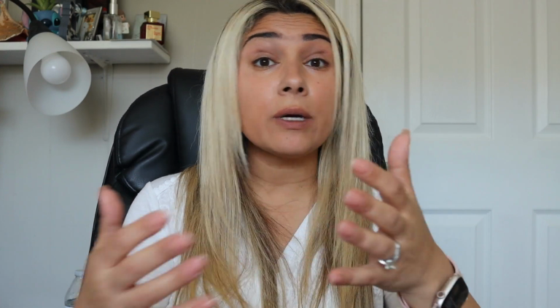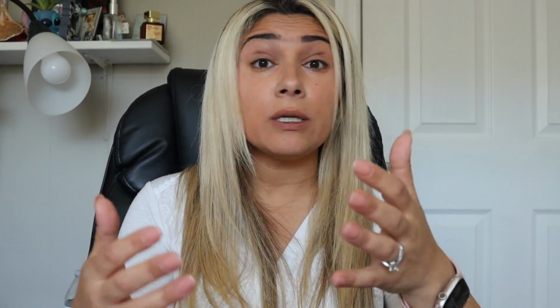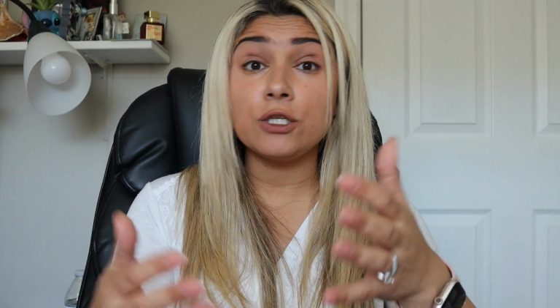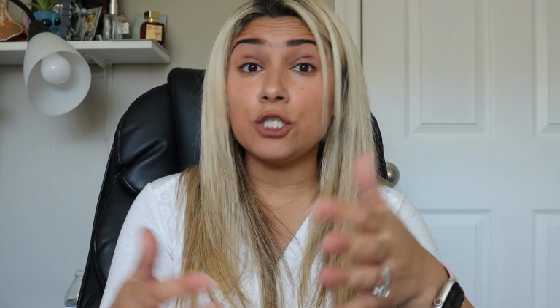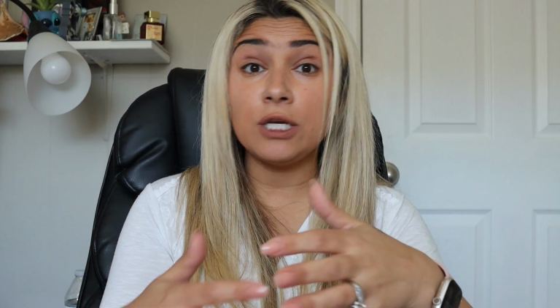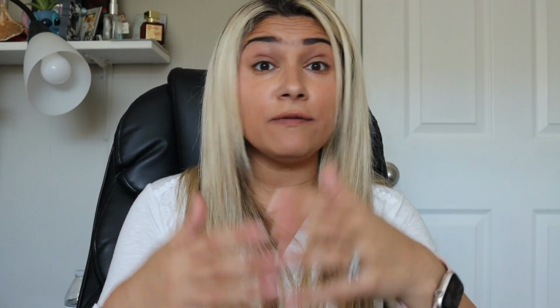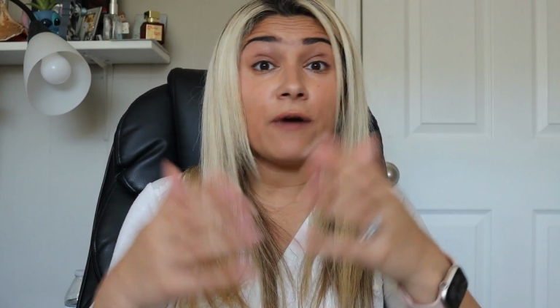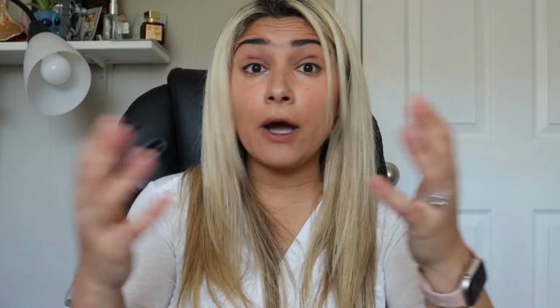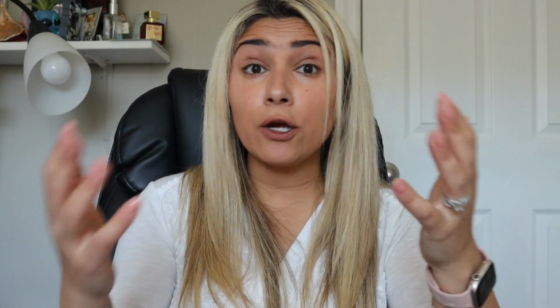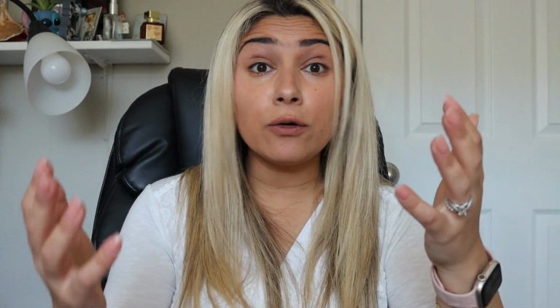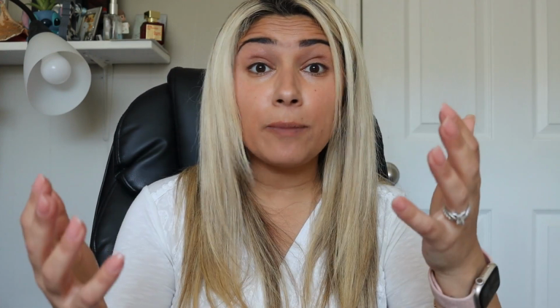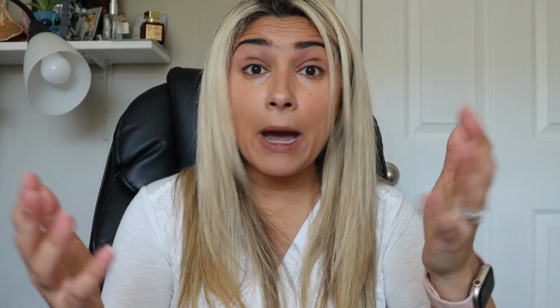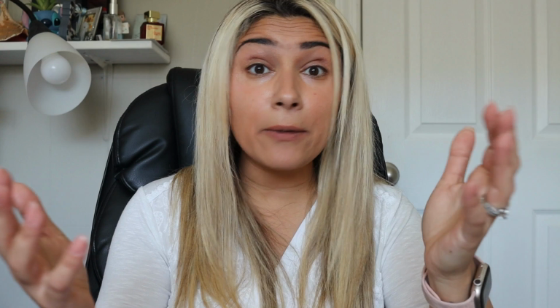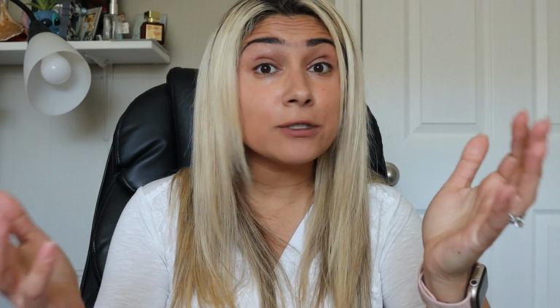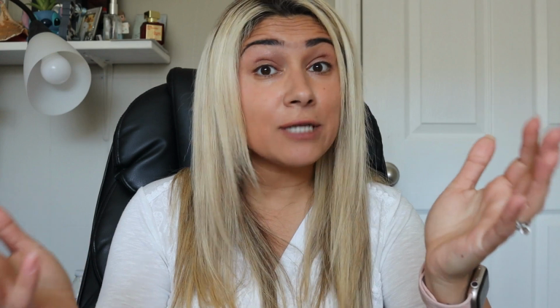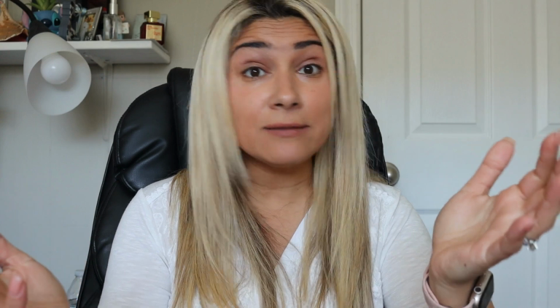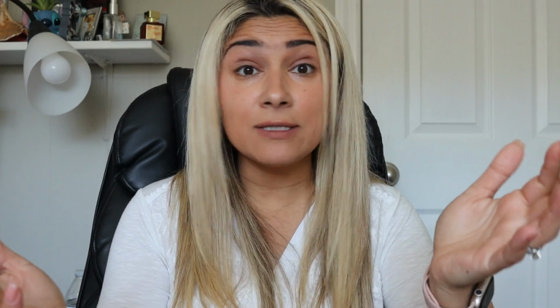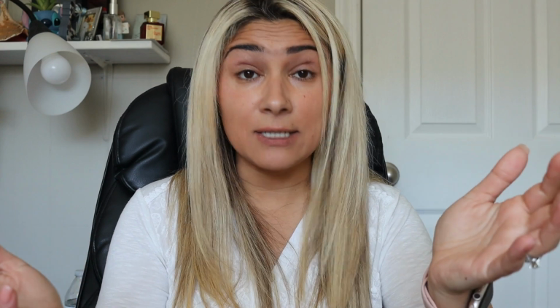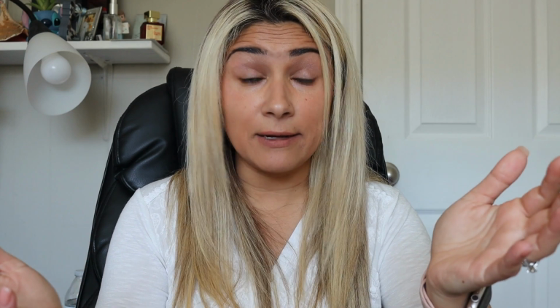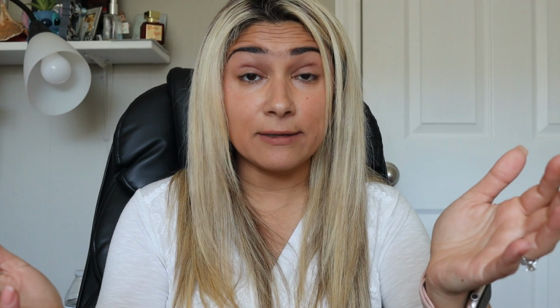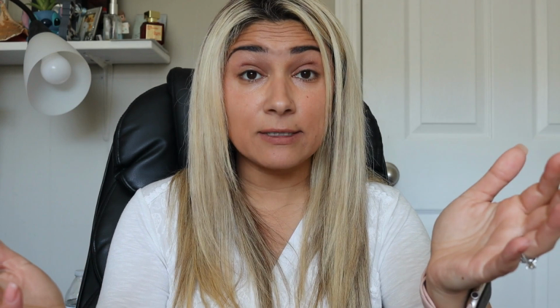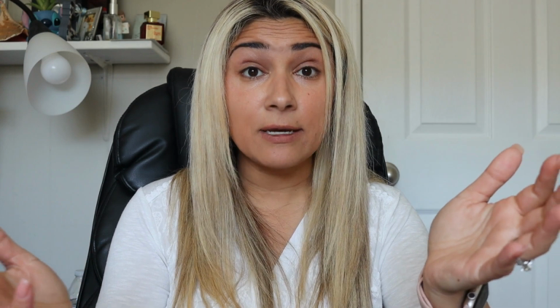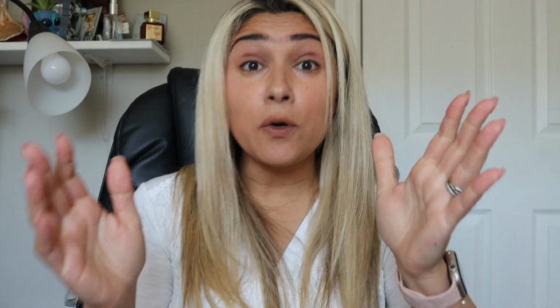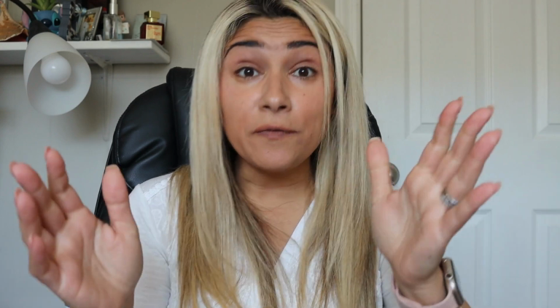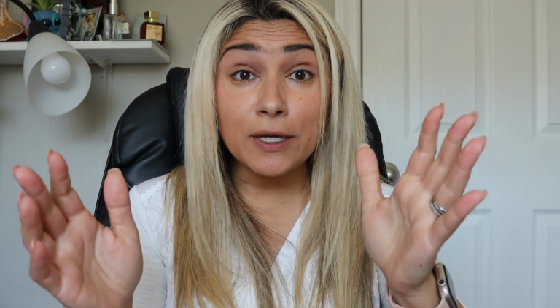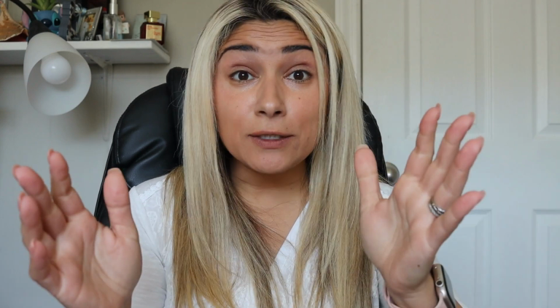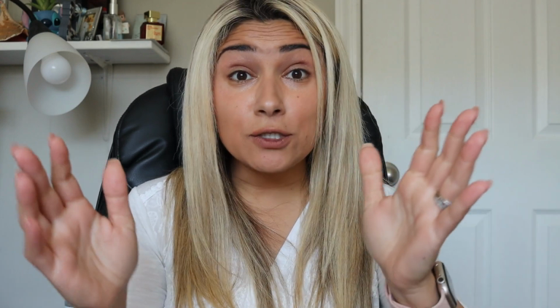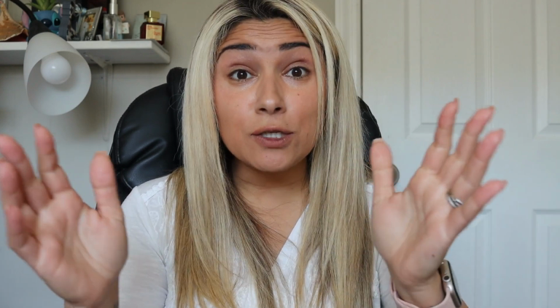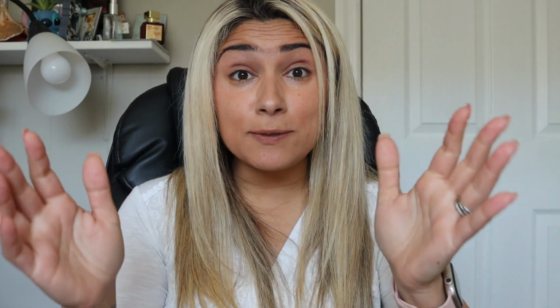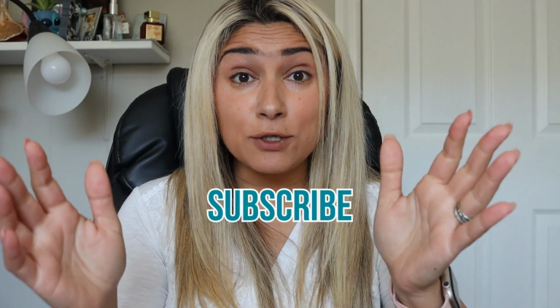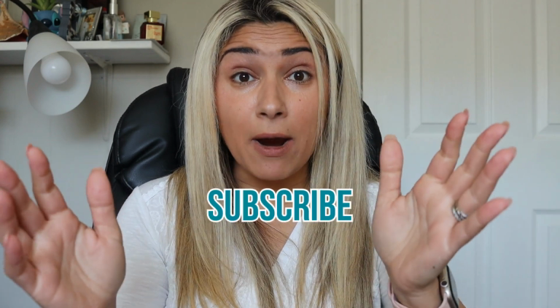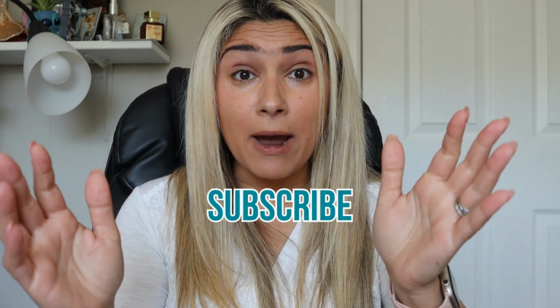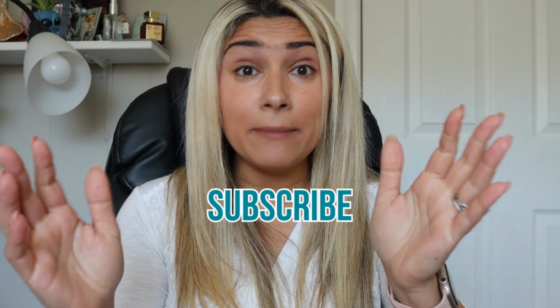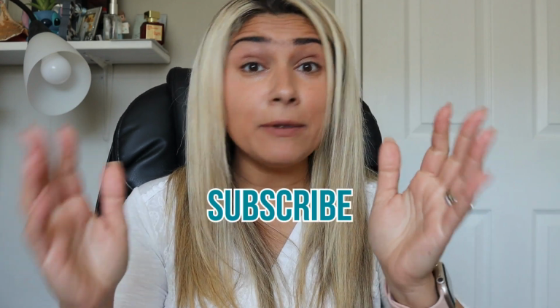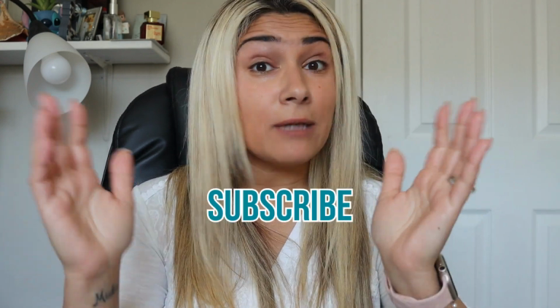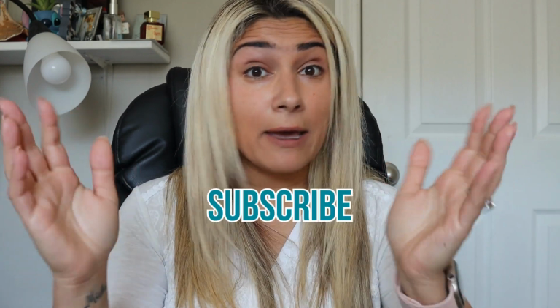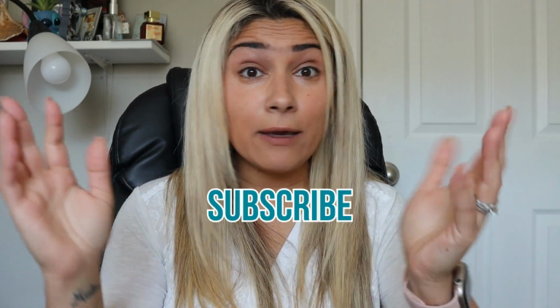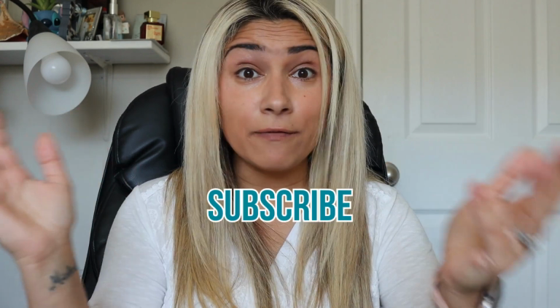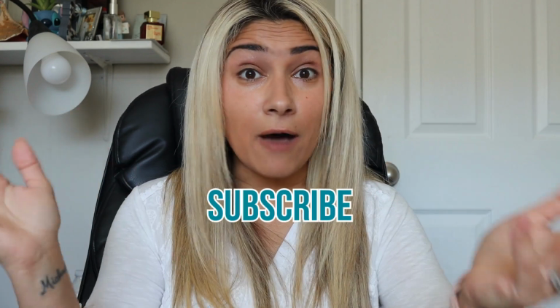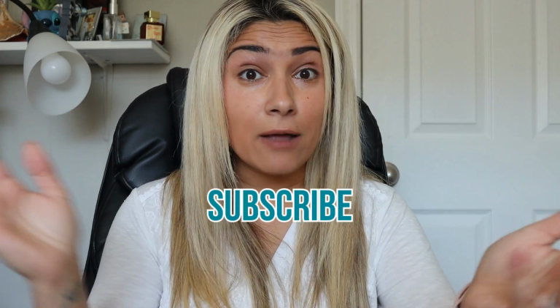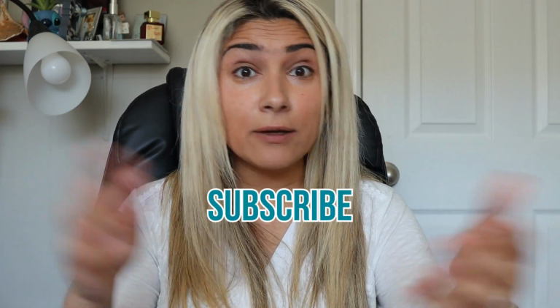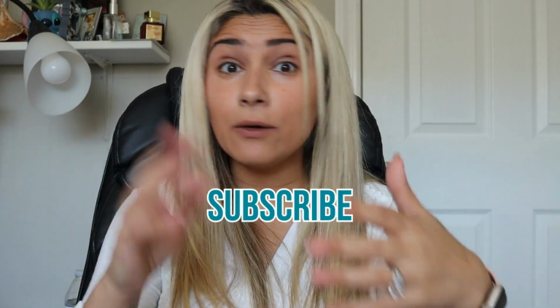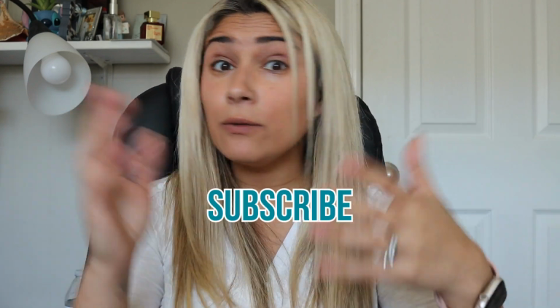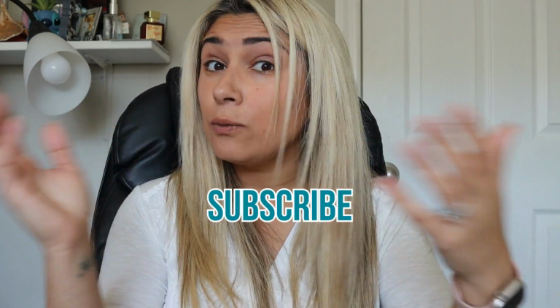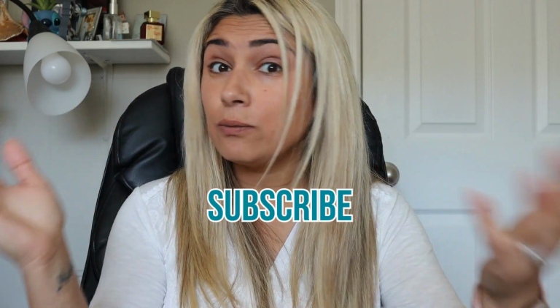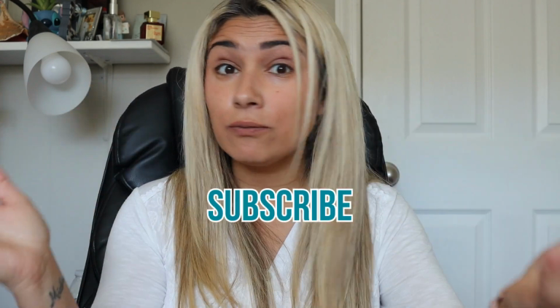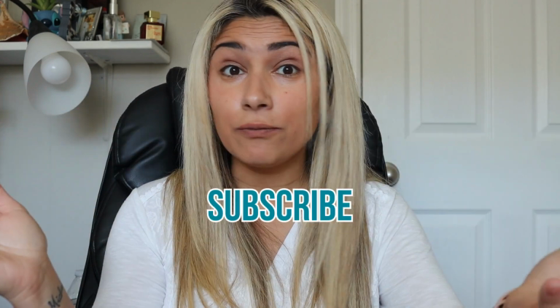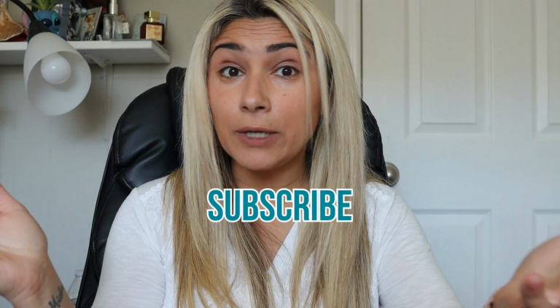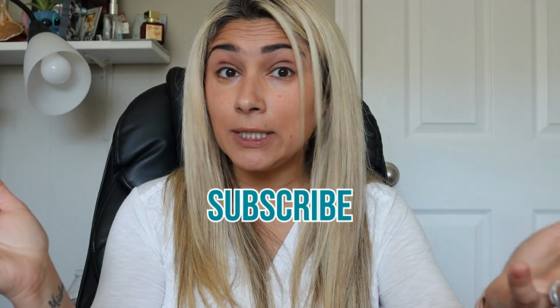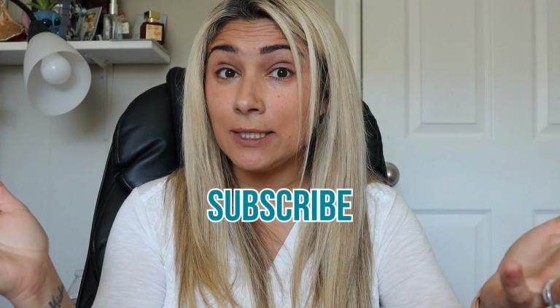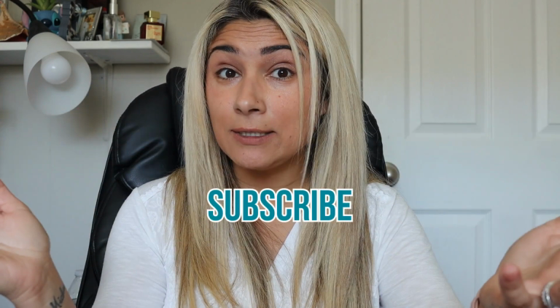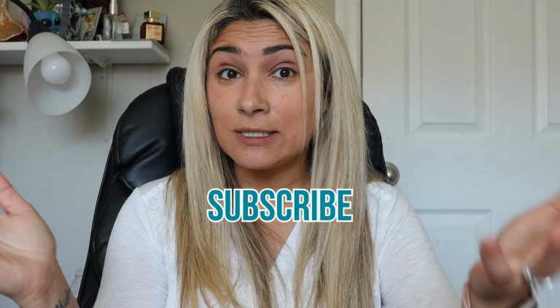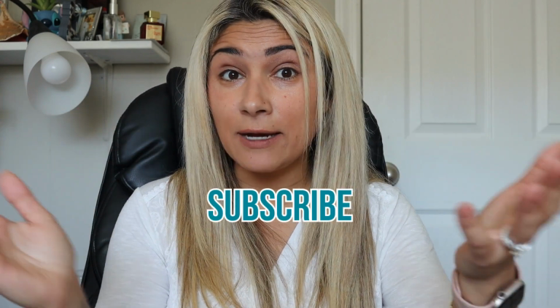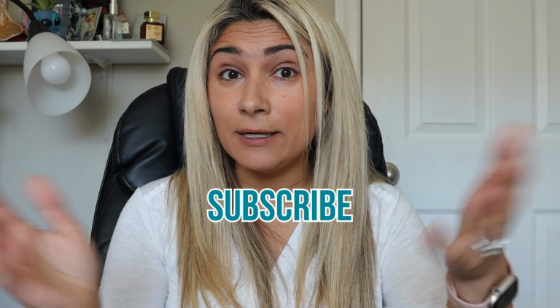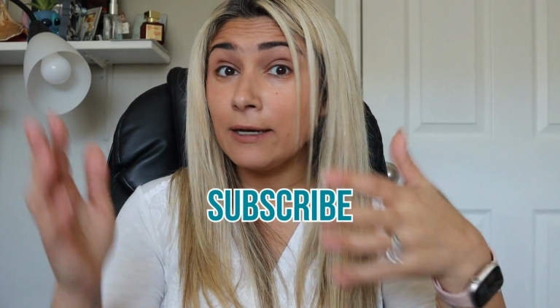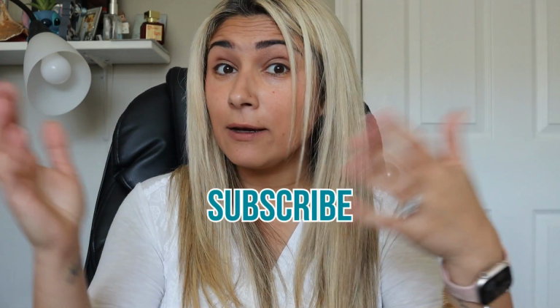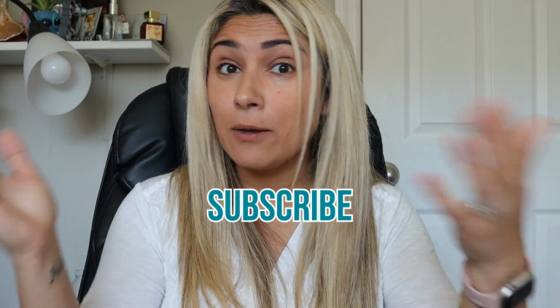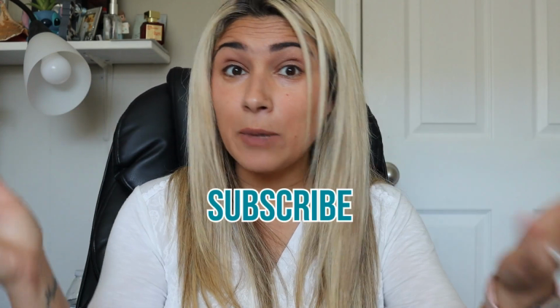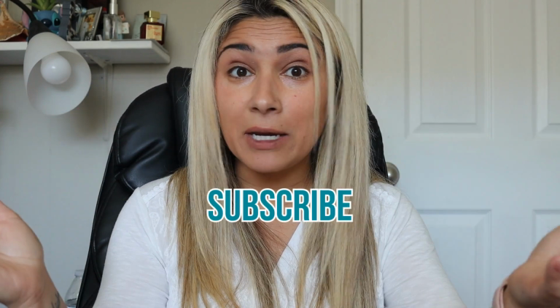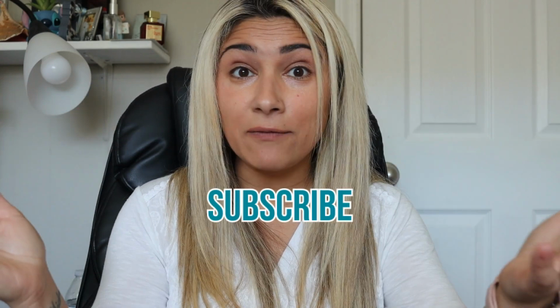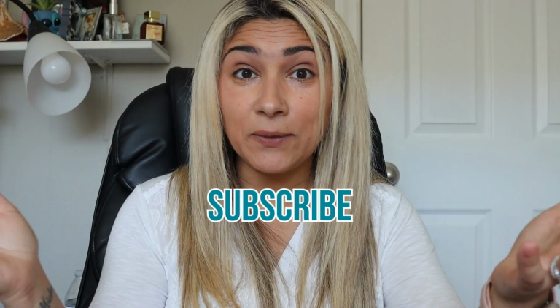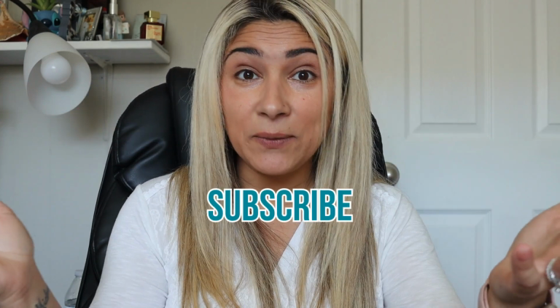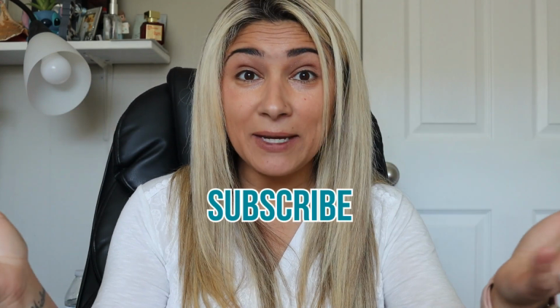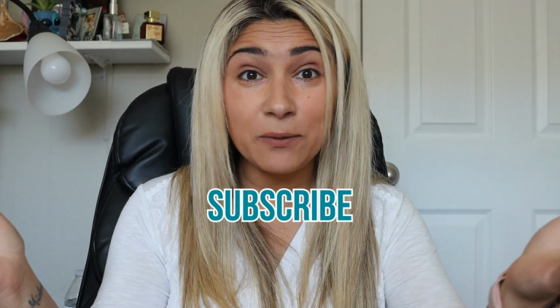Don't forget to subscribe, like, follow, and visit edesign.it. Come back every week — we'll be here.